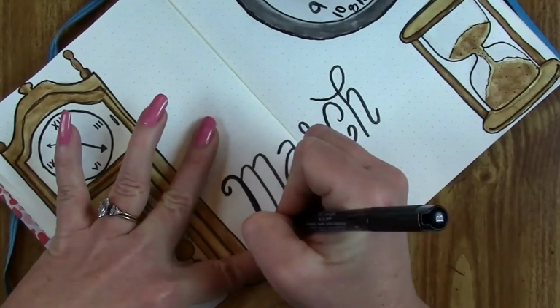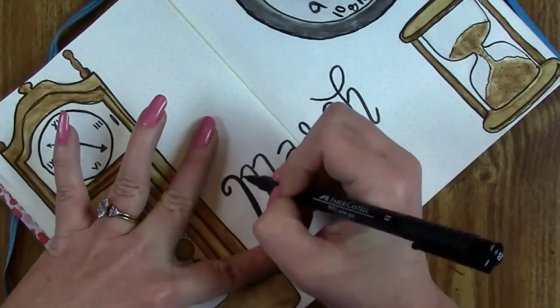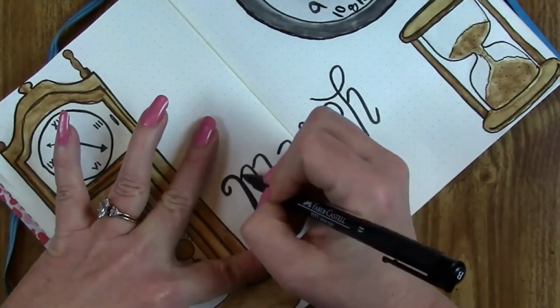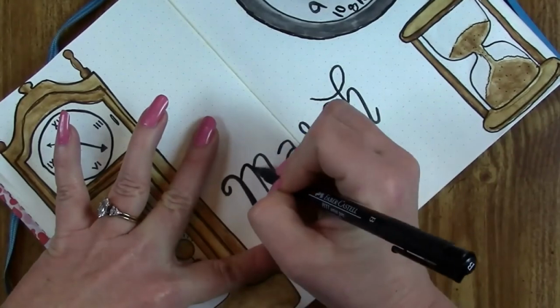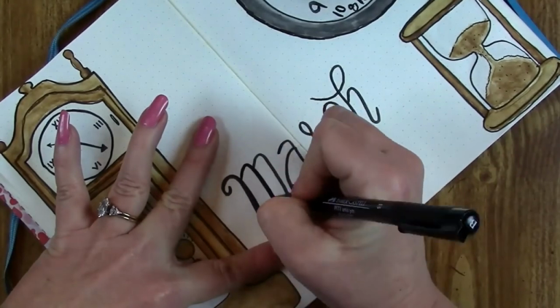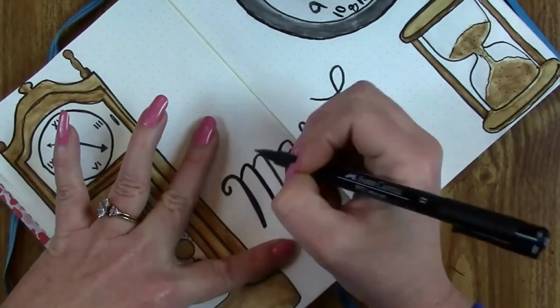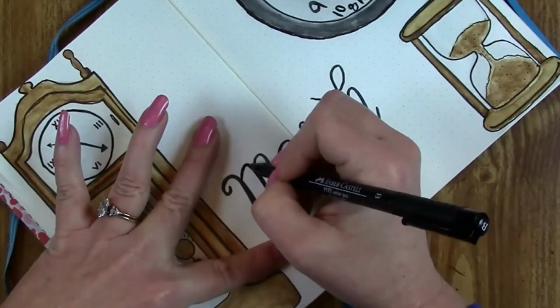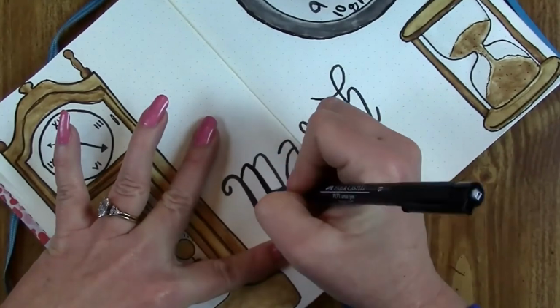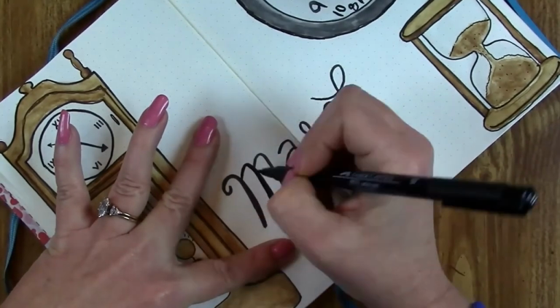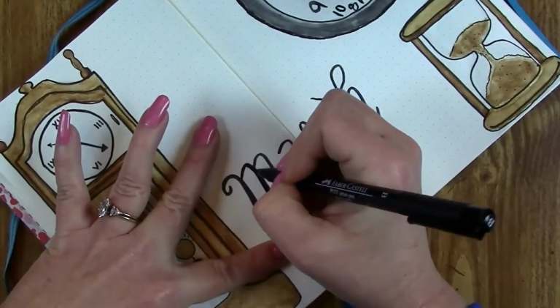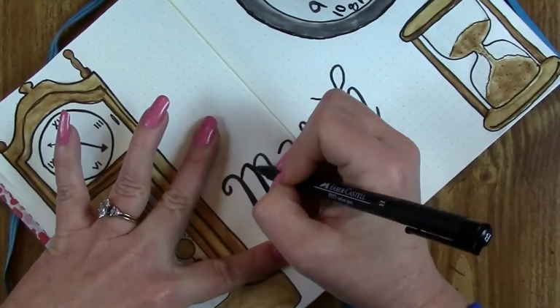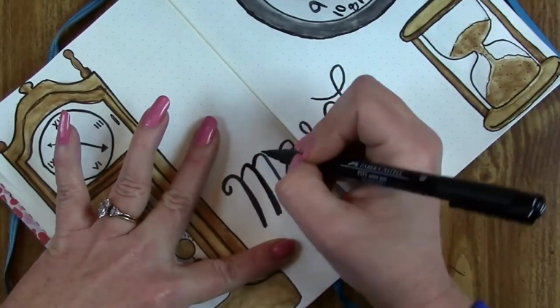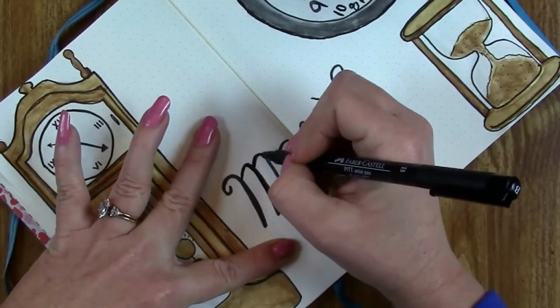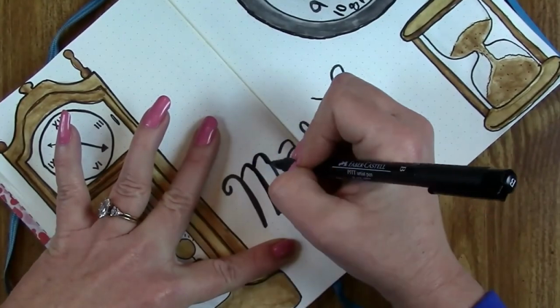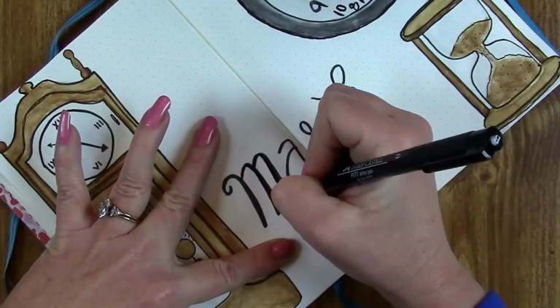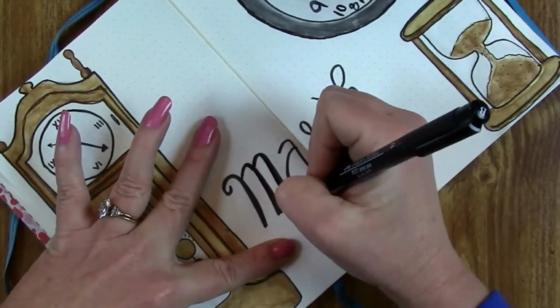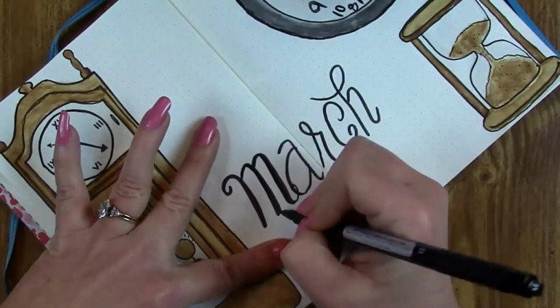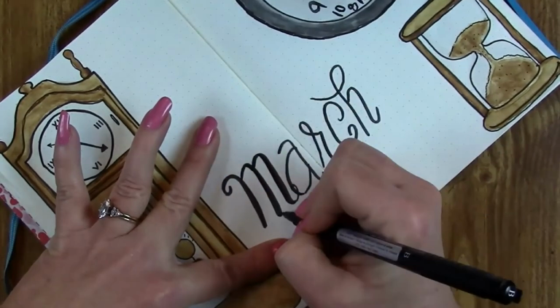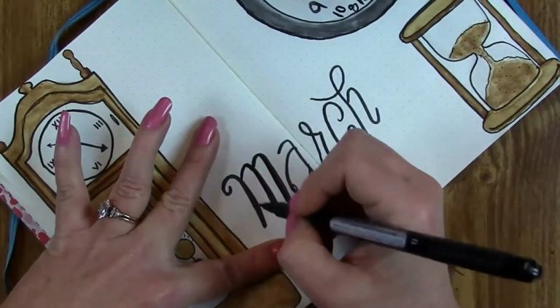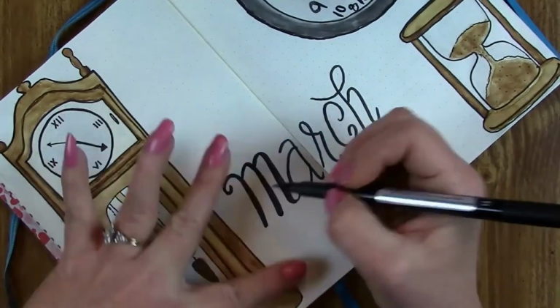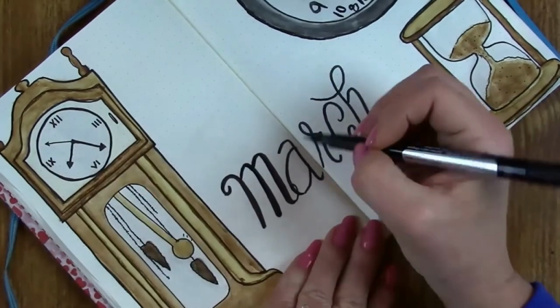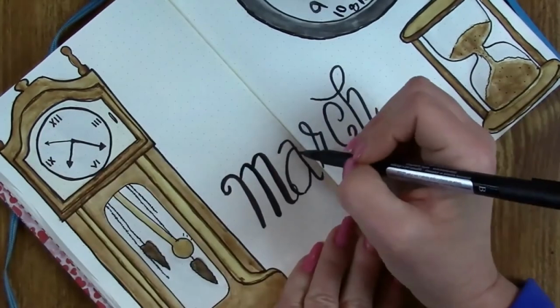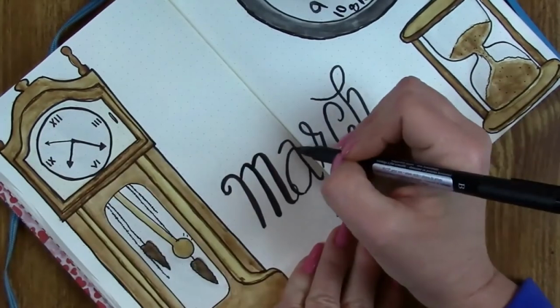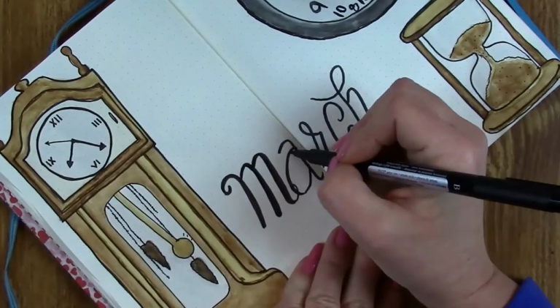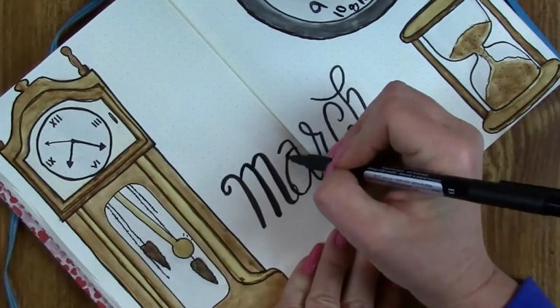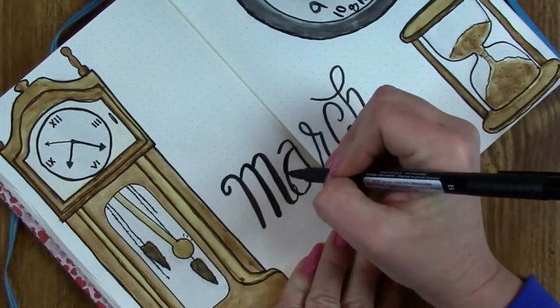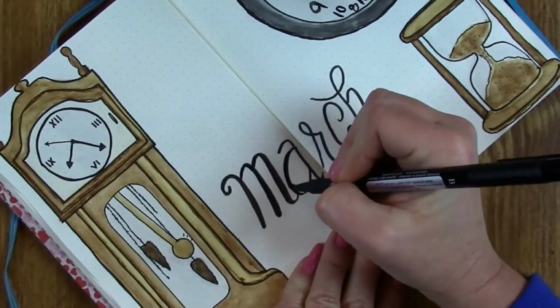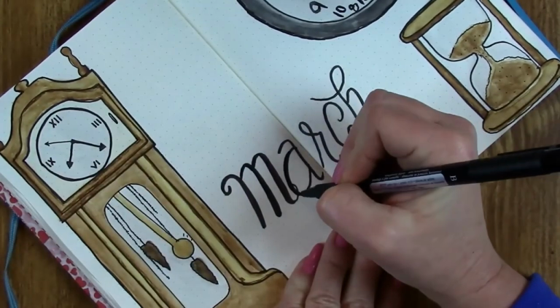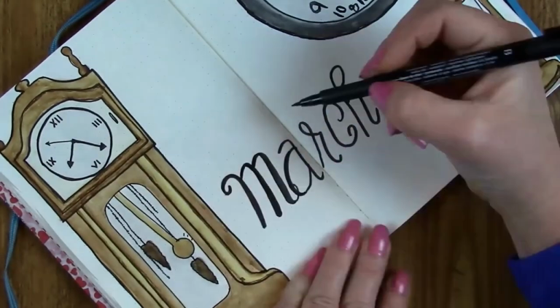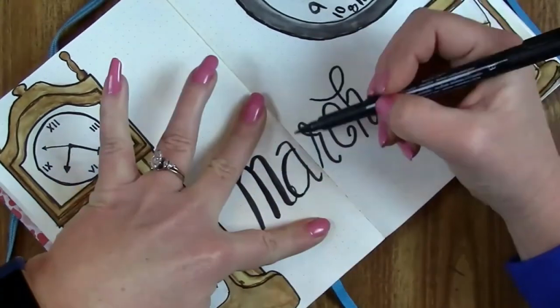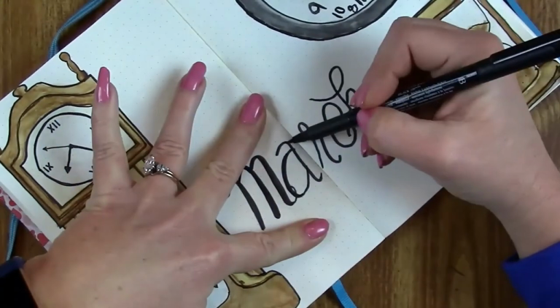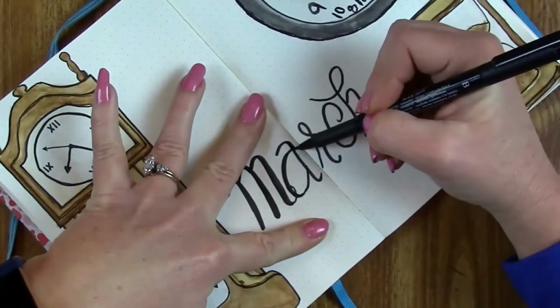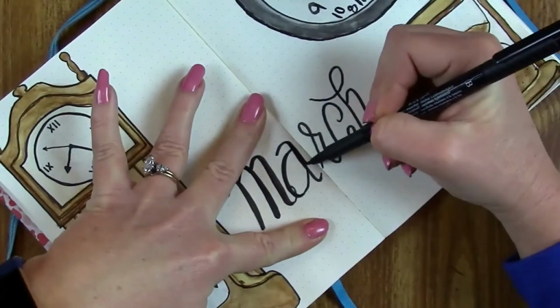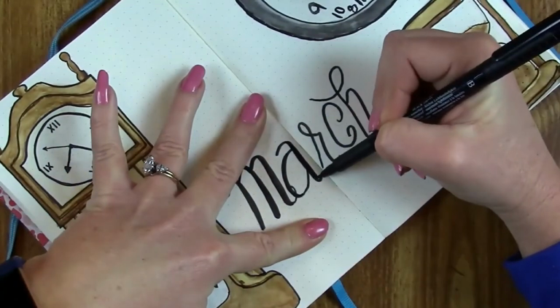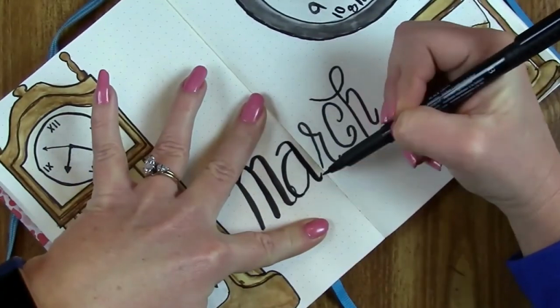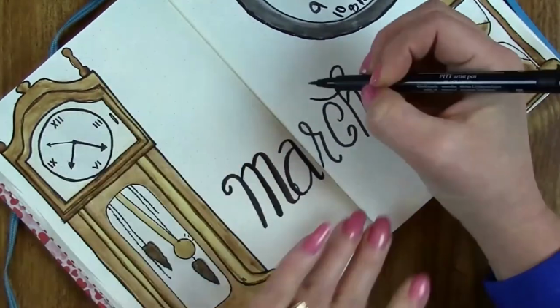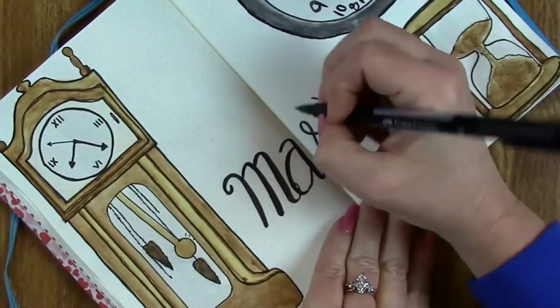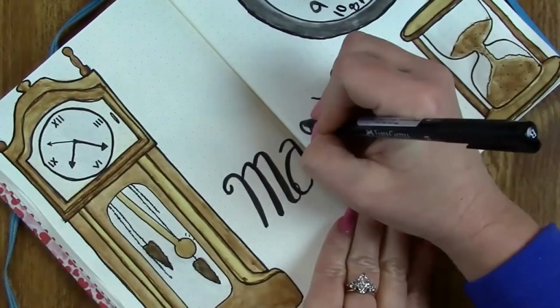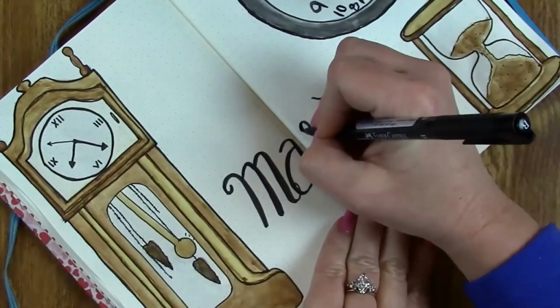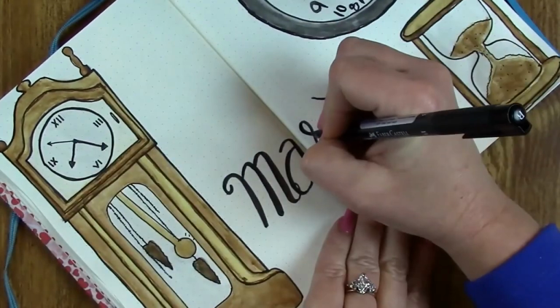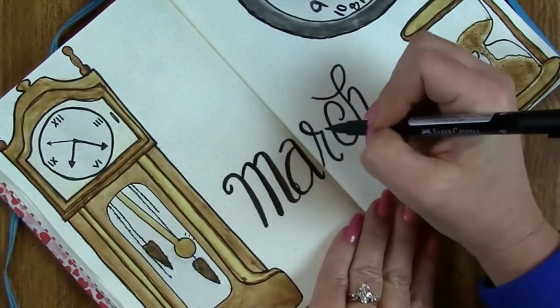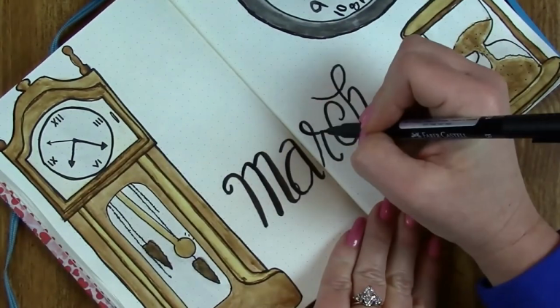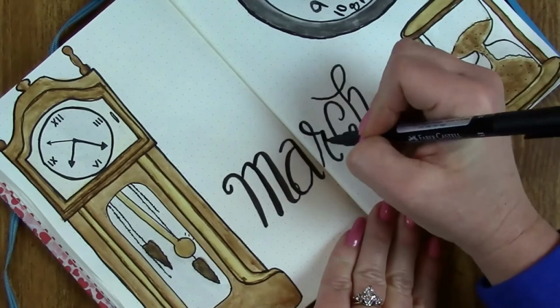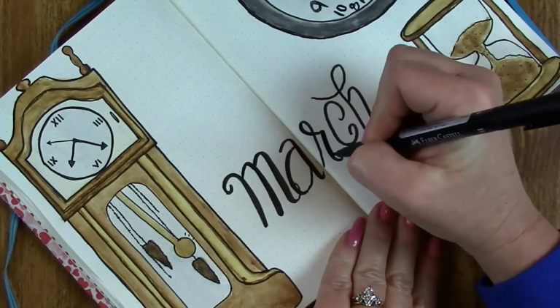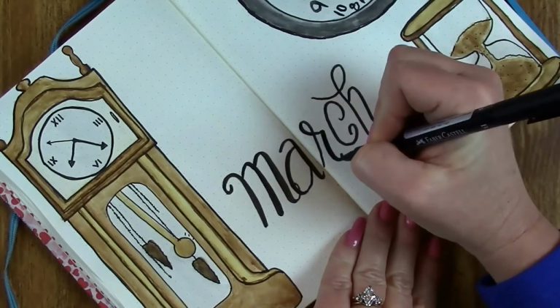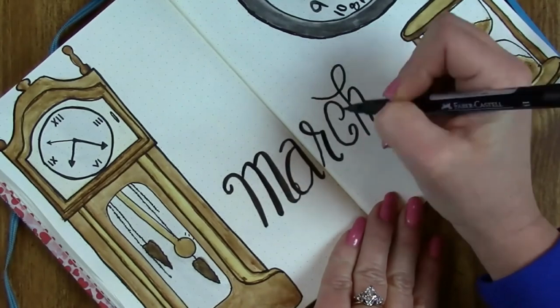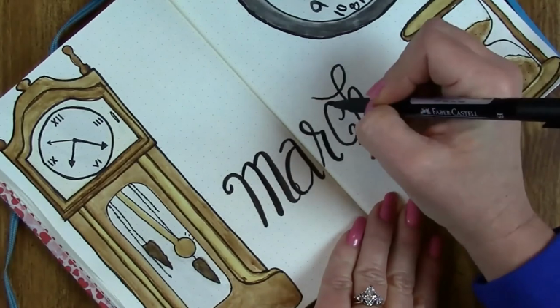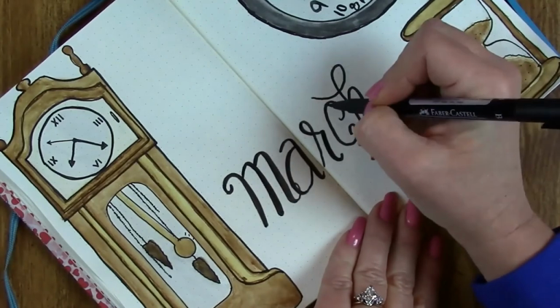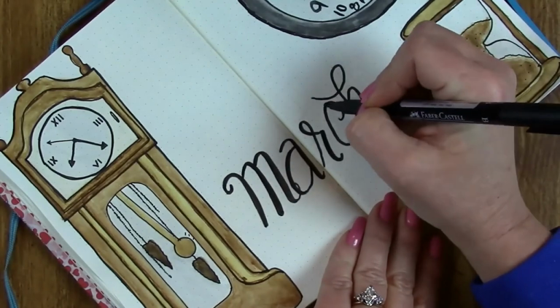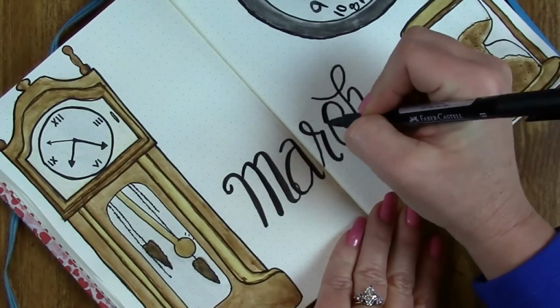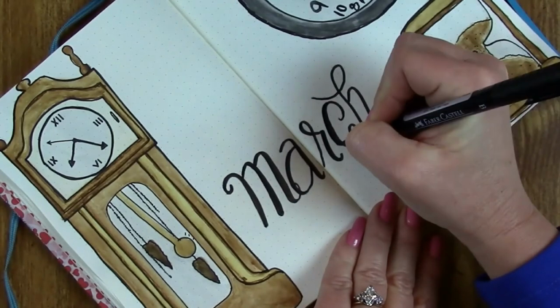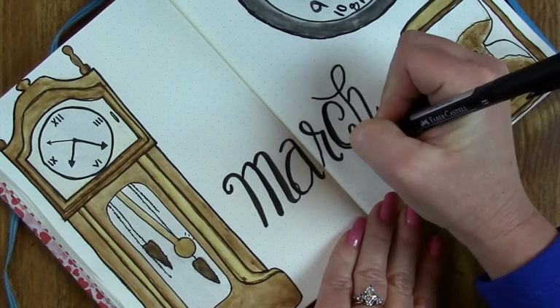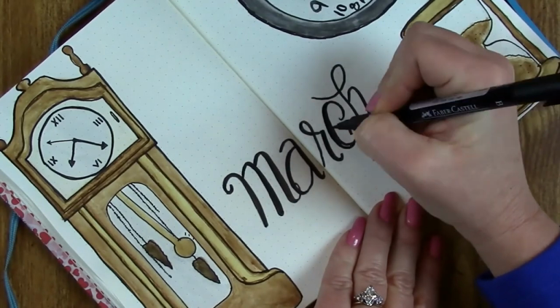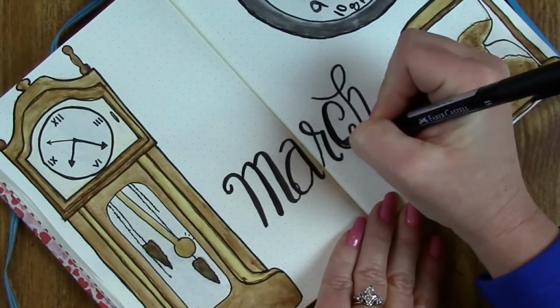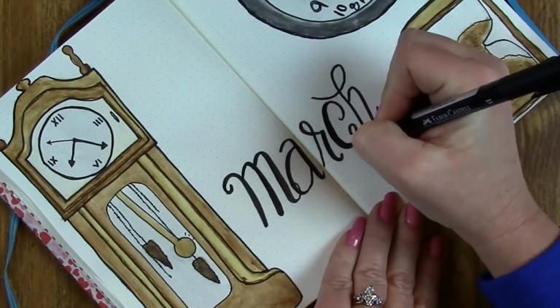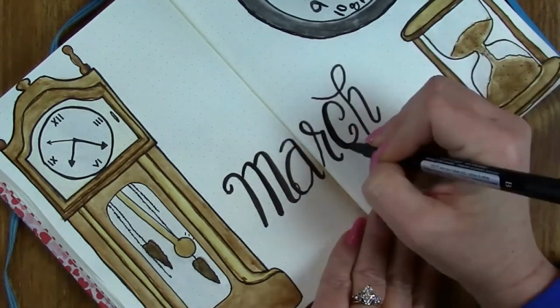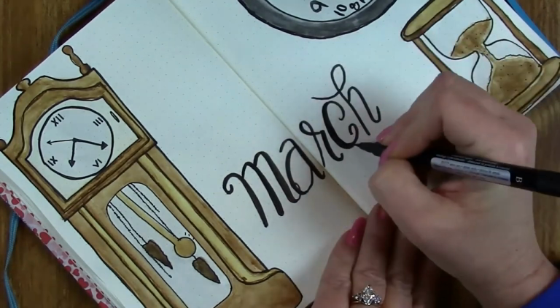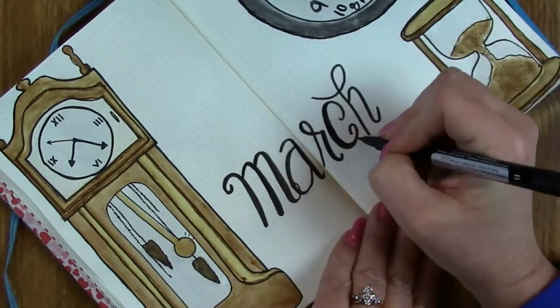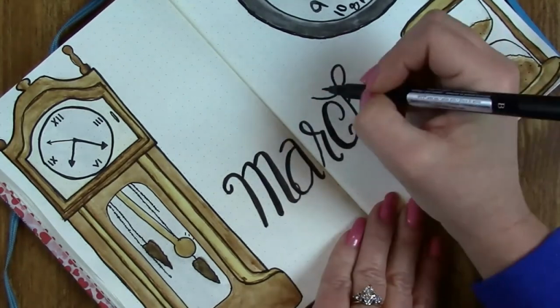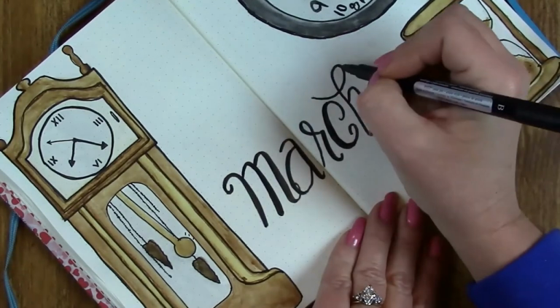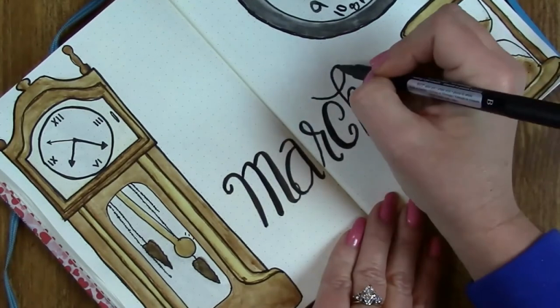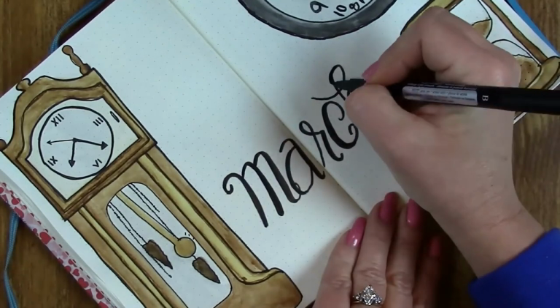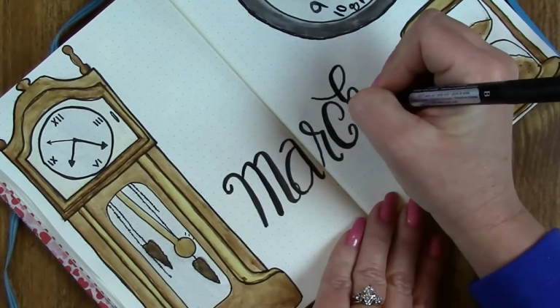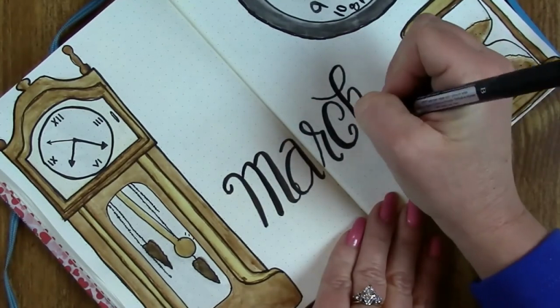Sorry if you can hear that scratching — that's my husky. She's at my feet and her nails are scratching on the plastic under the chair.